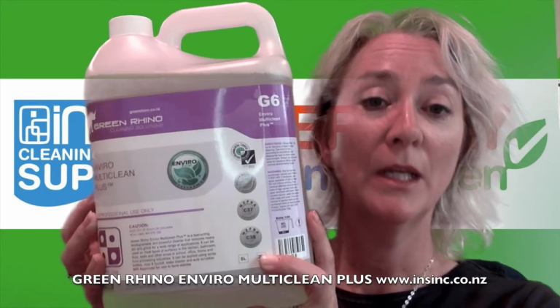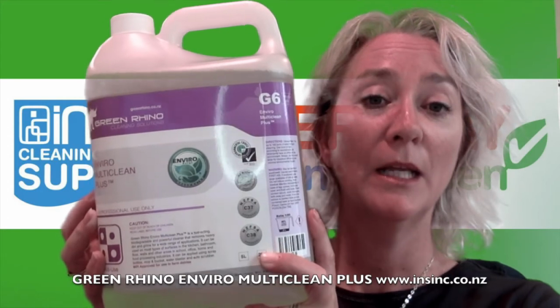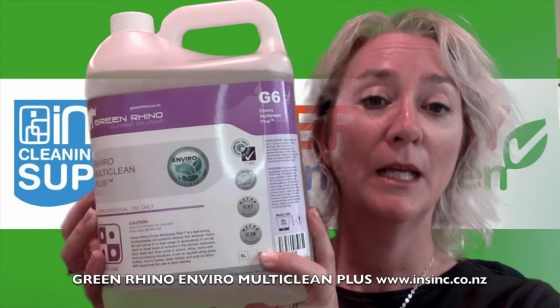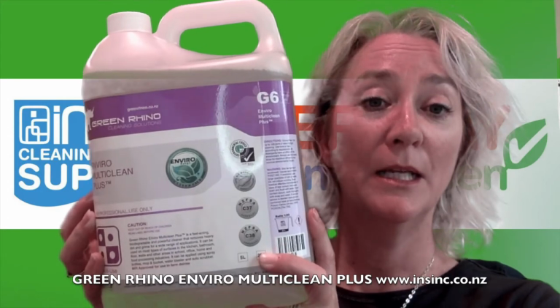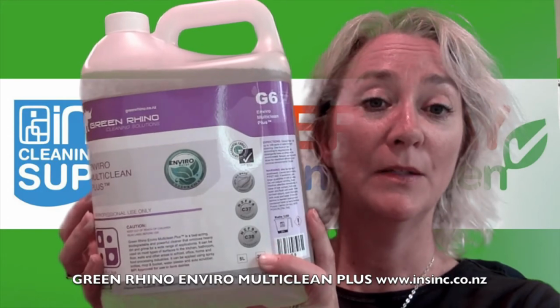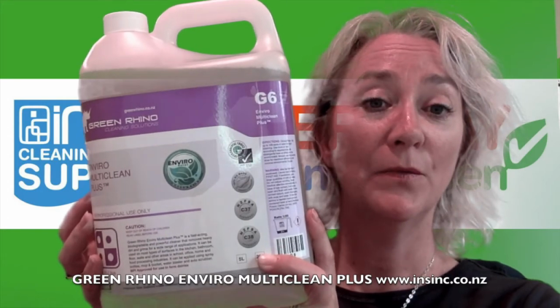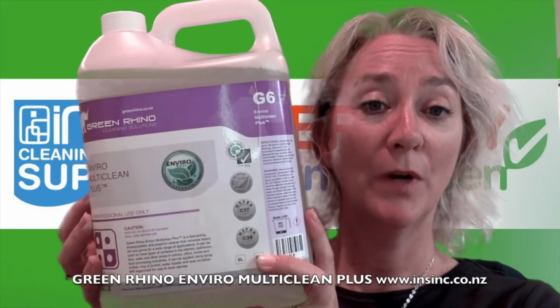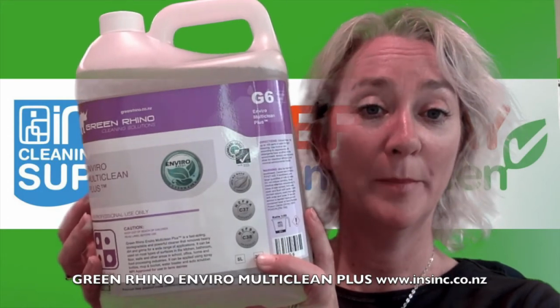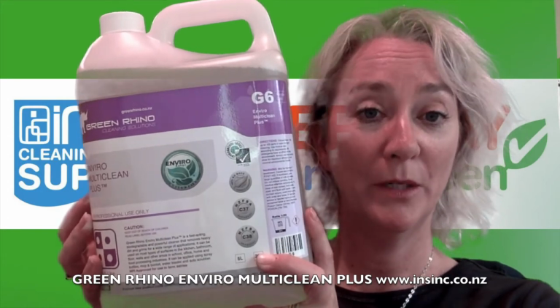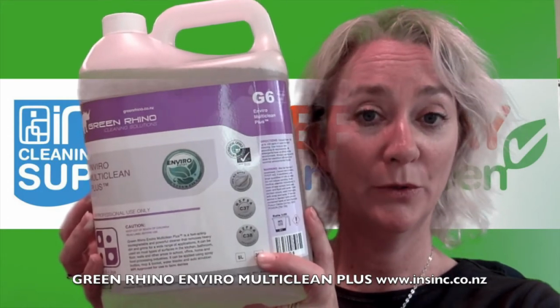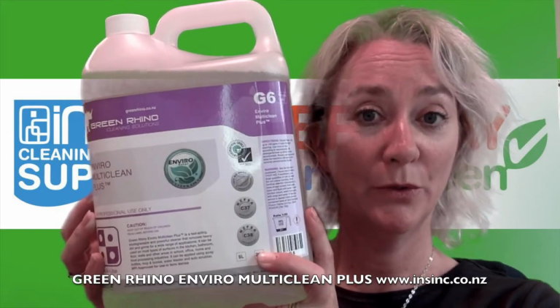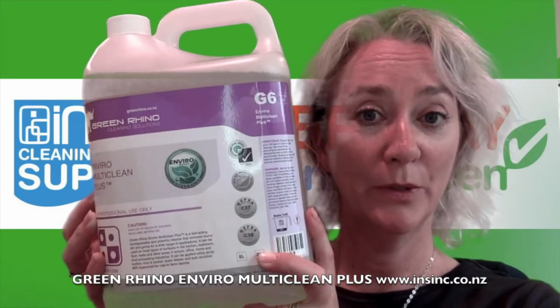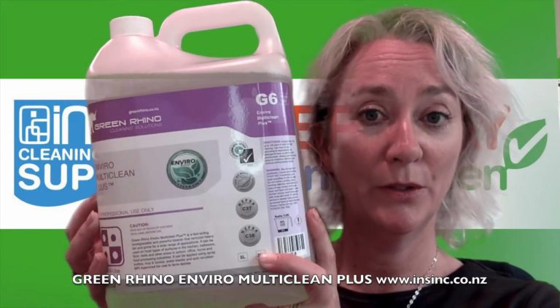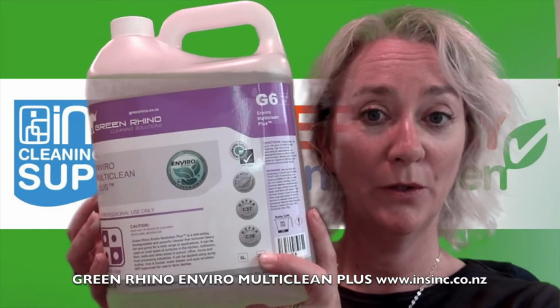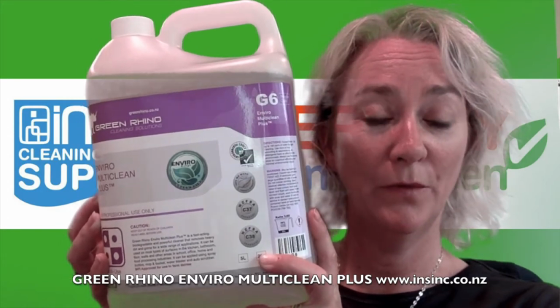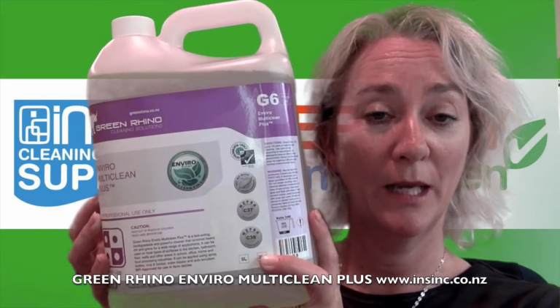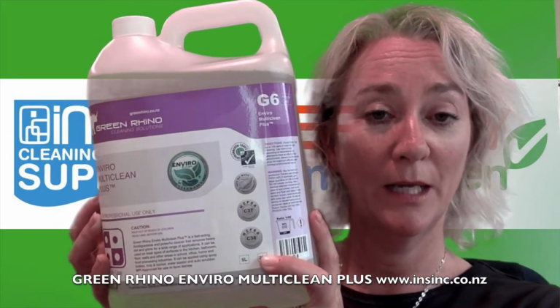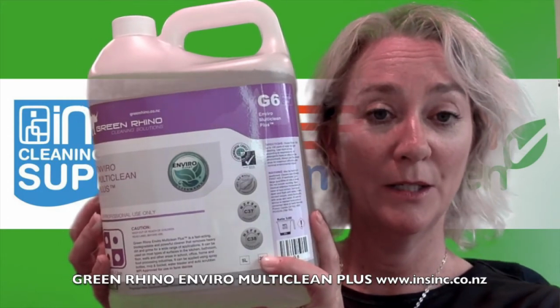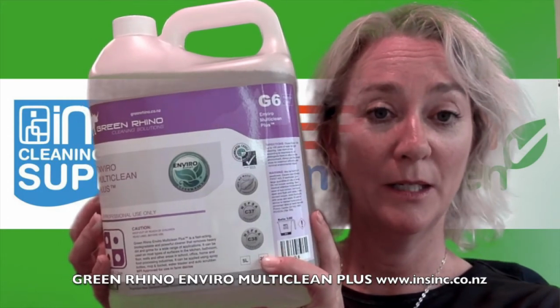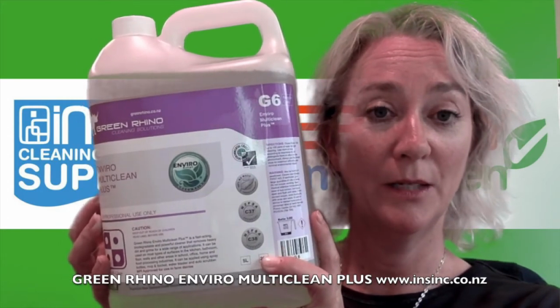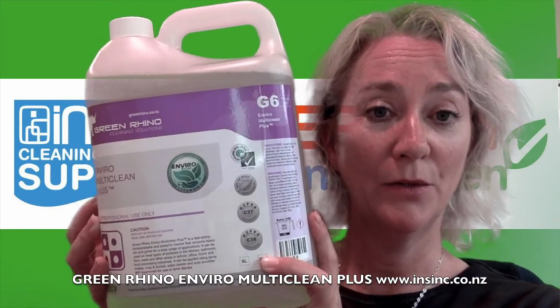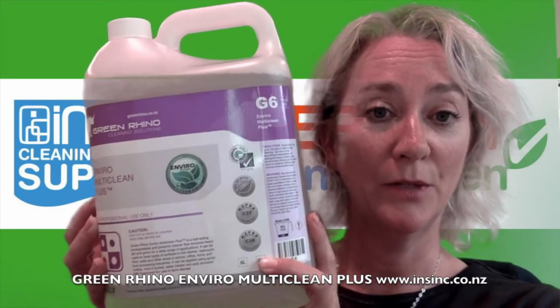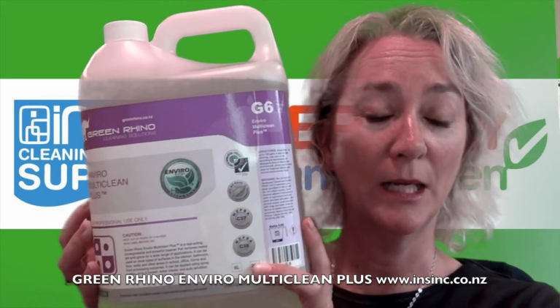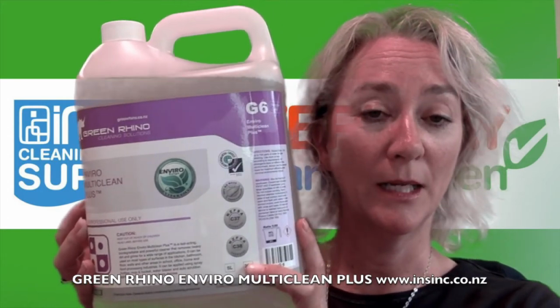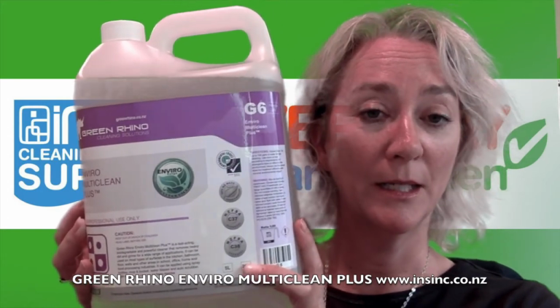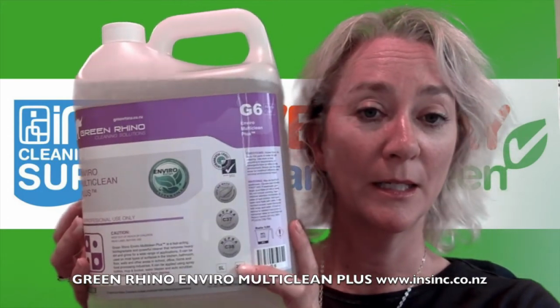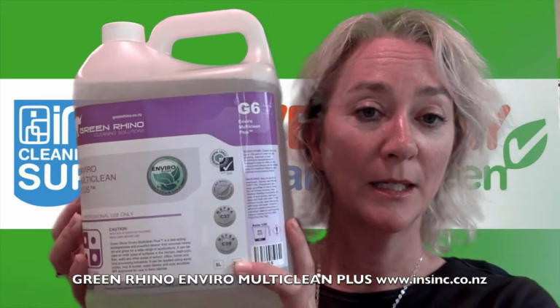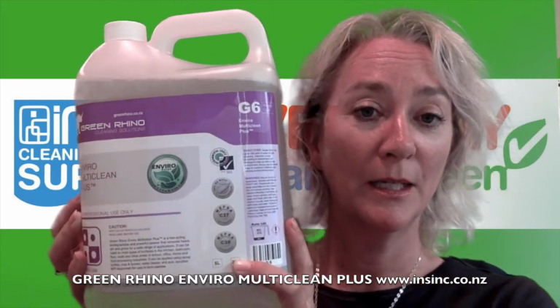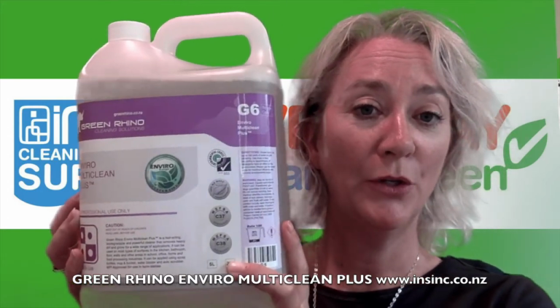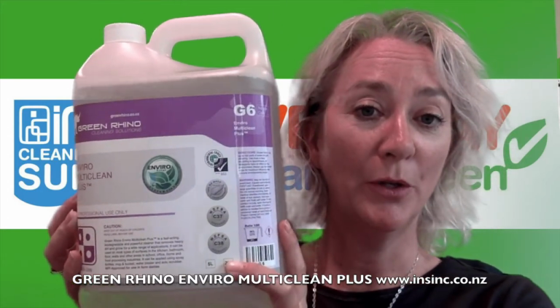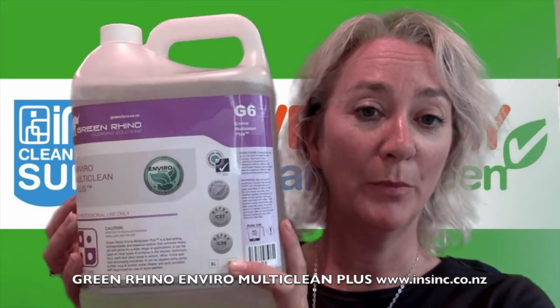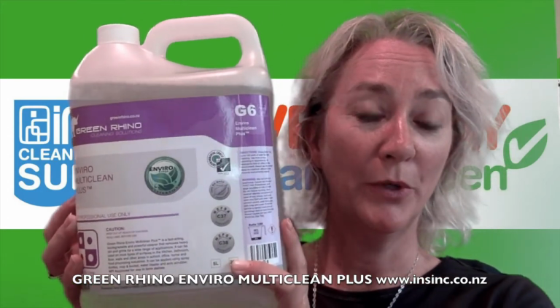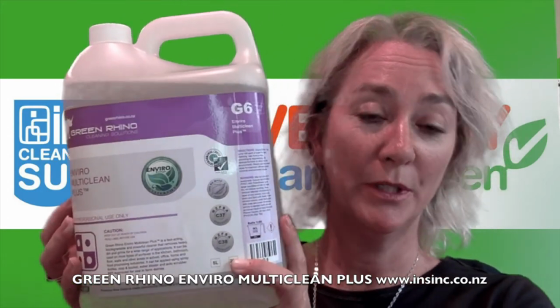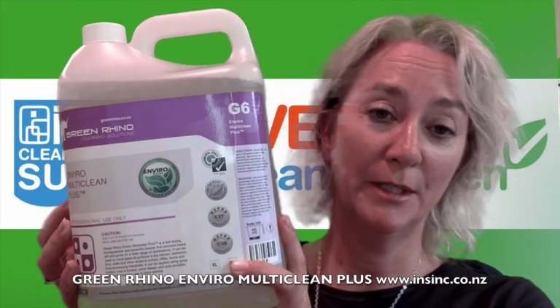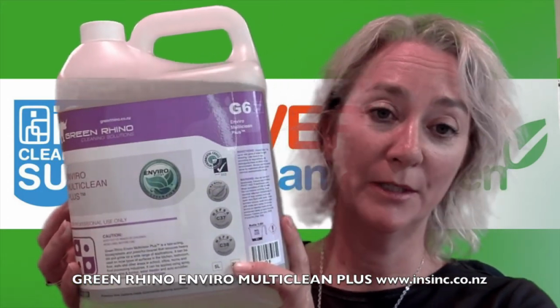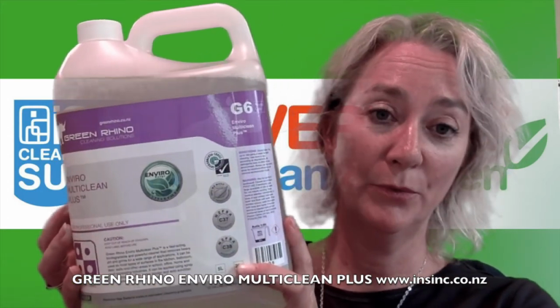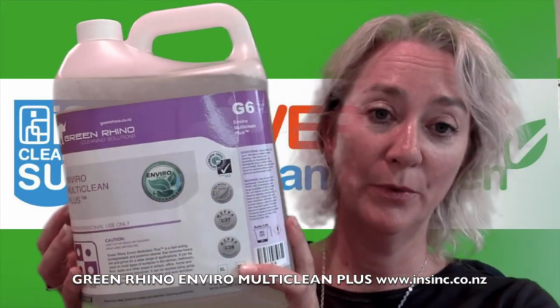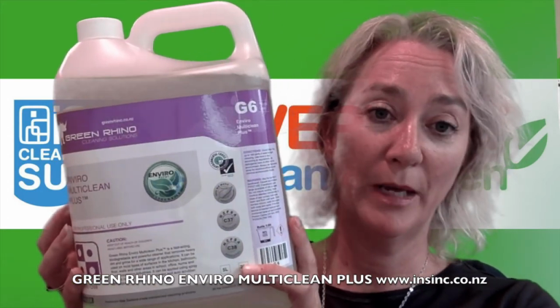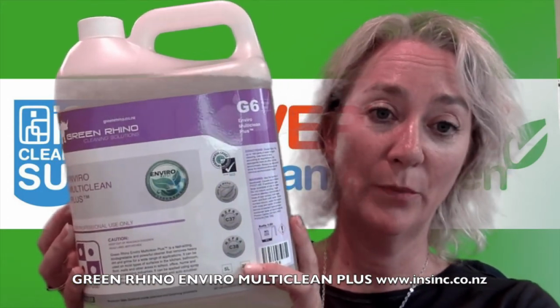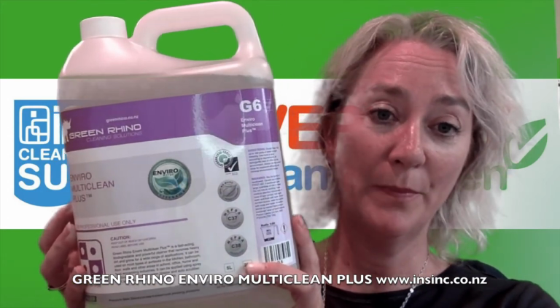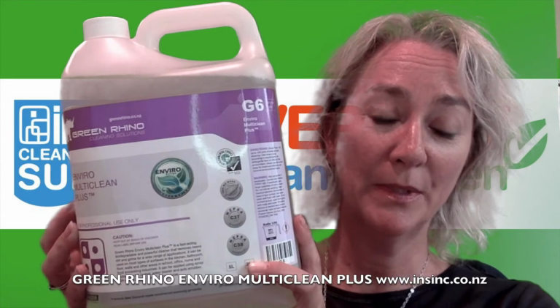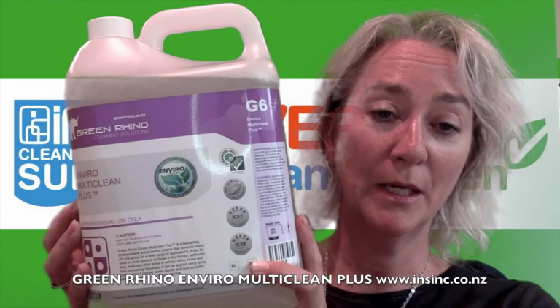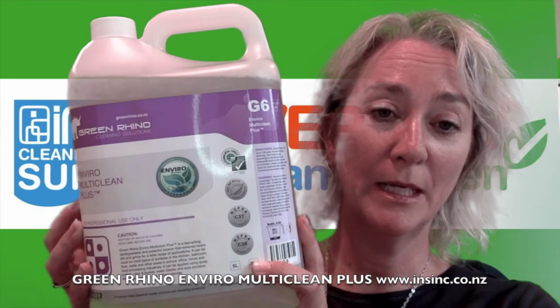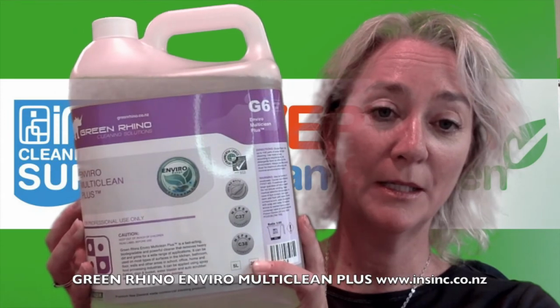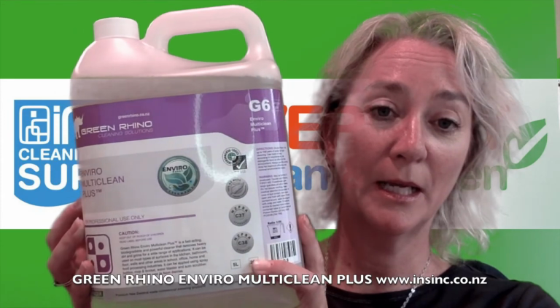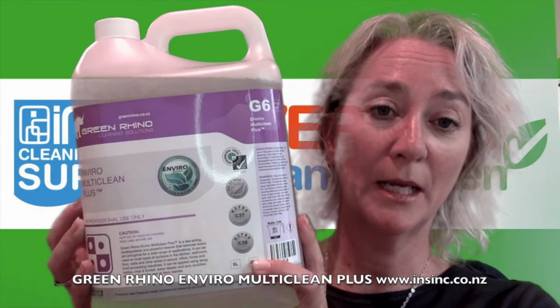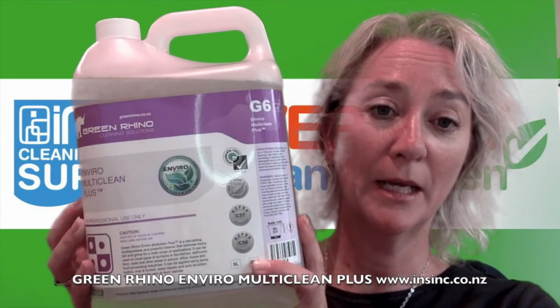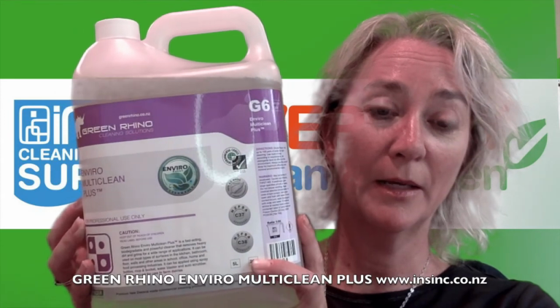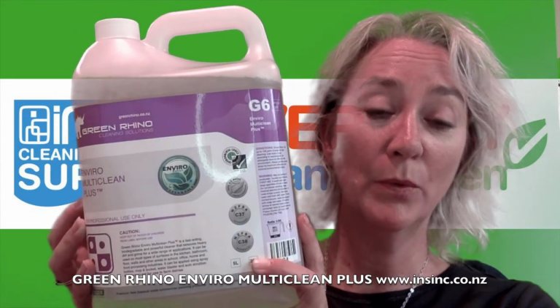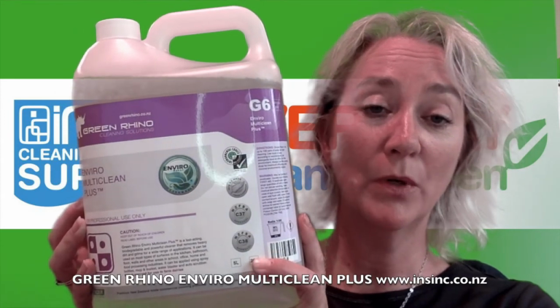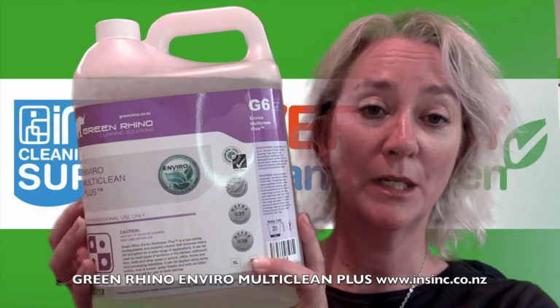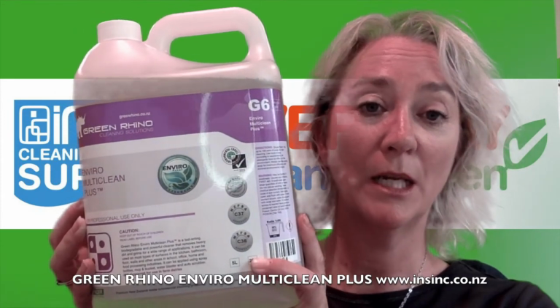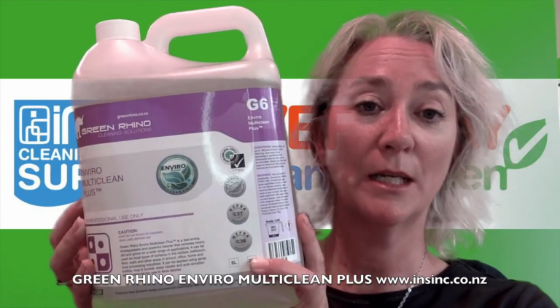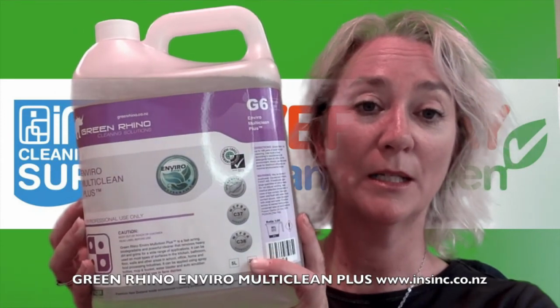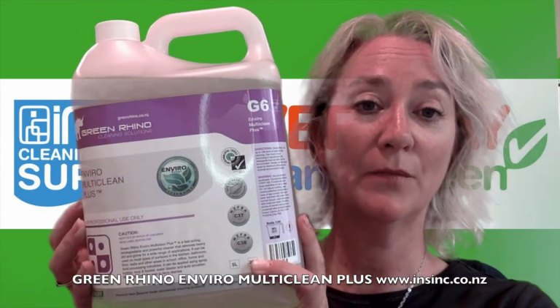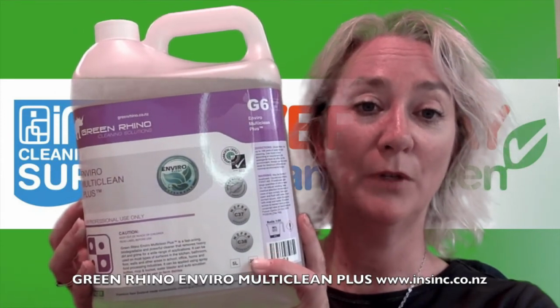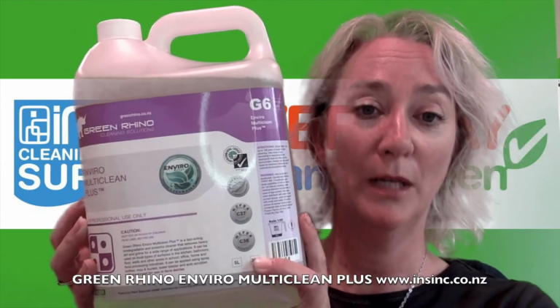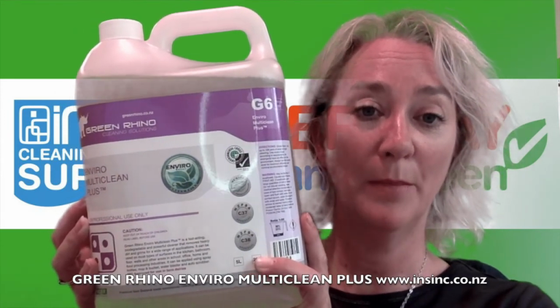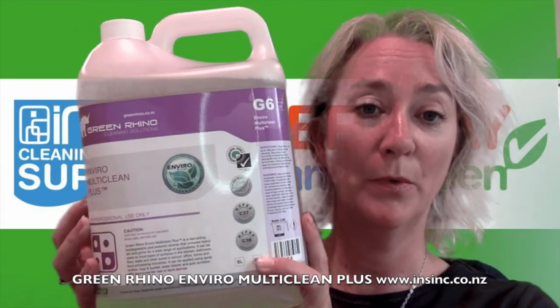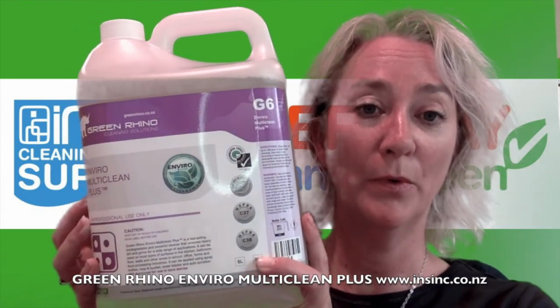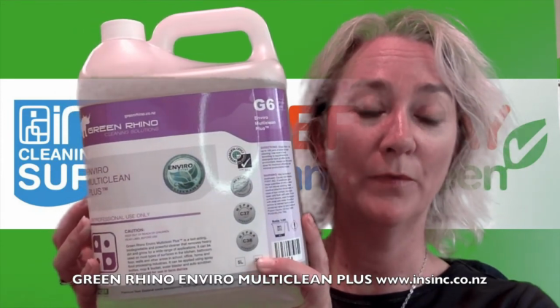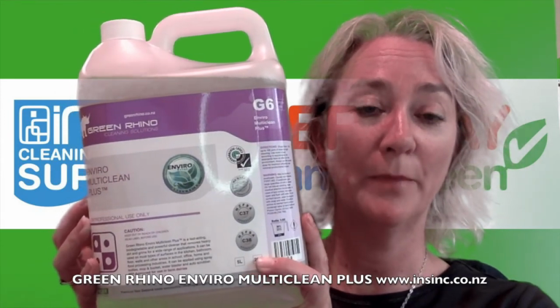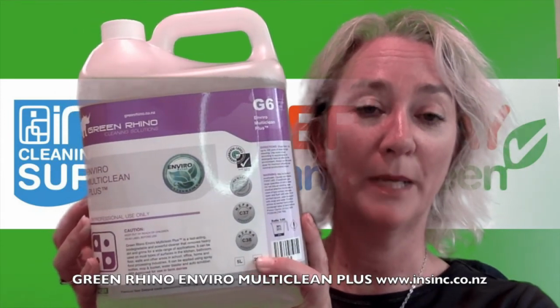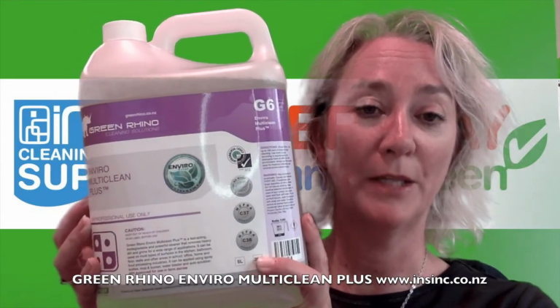It has Environmental Choice Certification in New Zealand. You can purchase this through our website or contact us if you'd like more information.